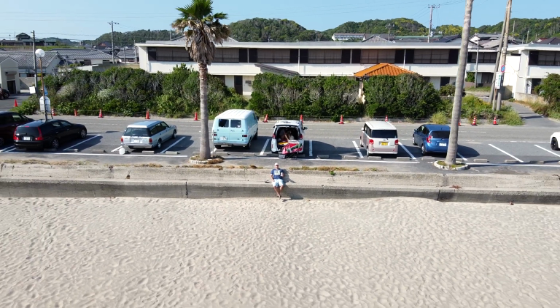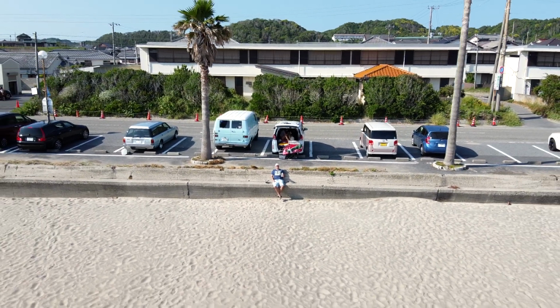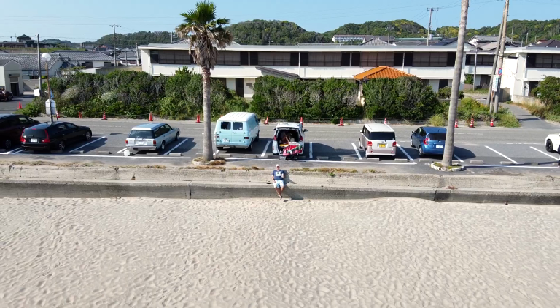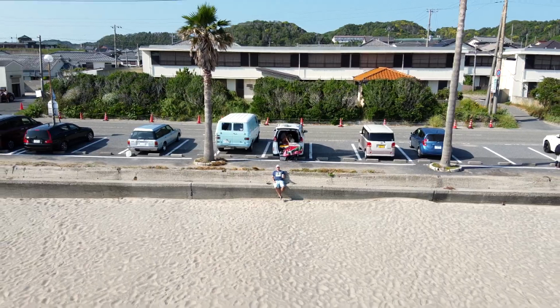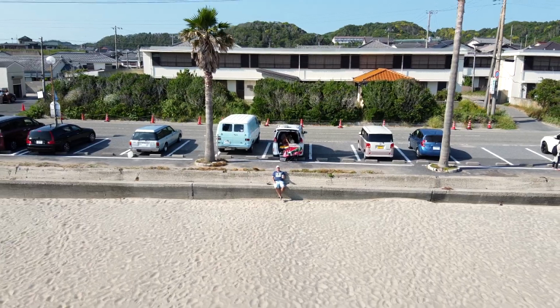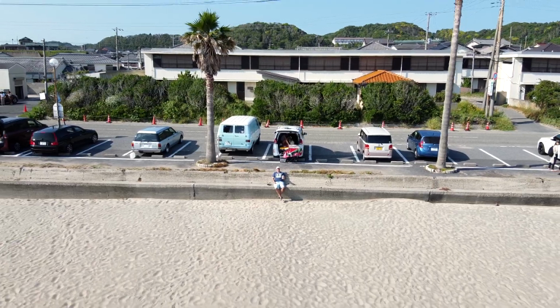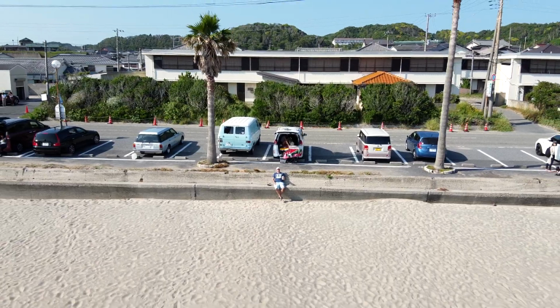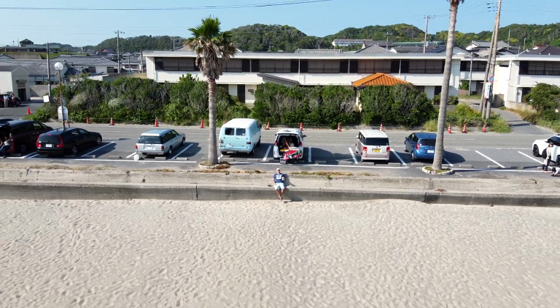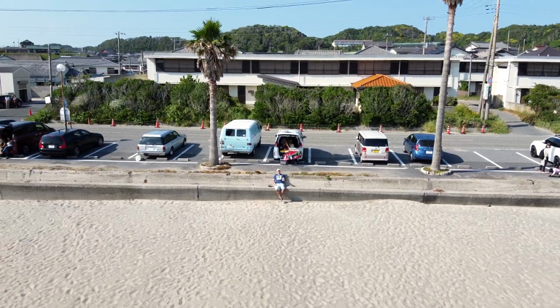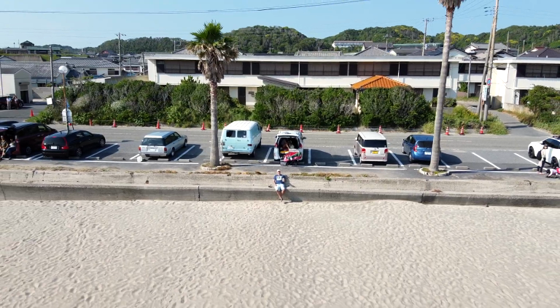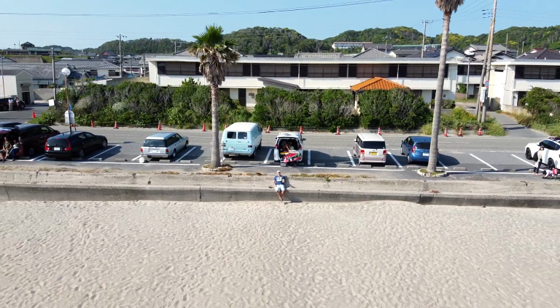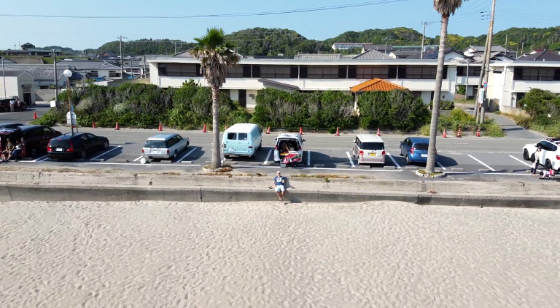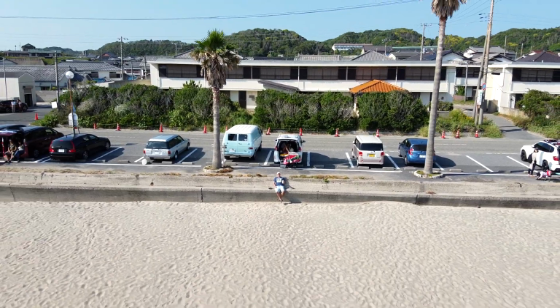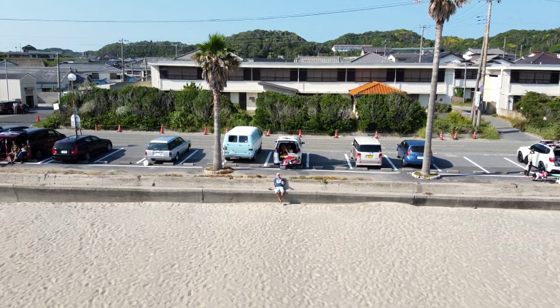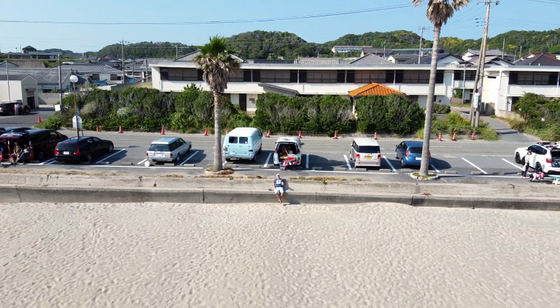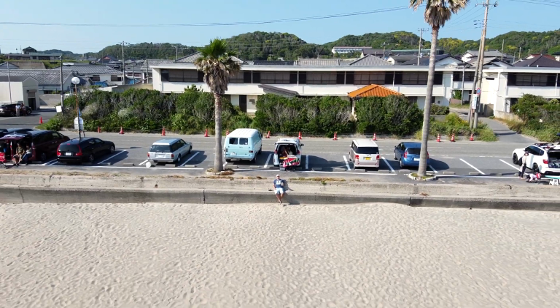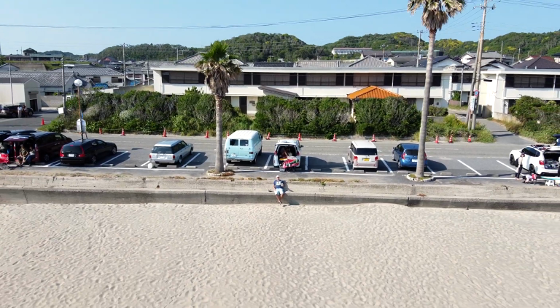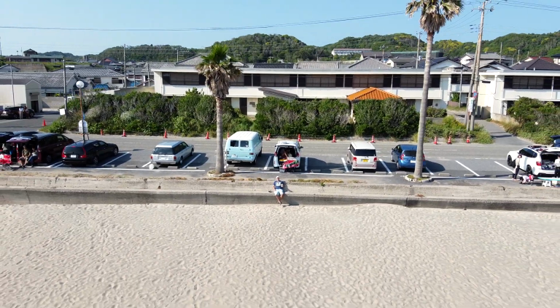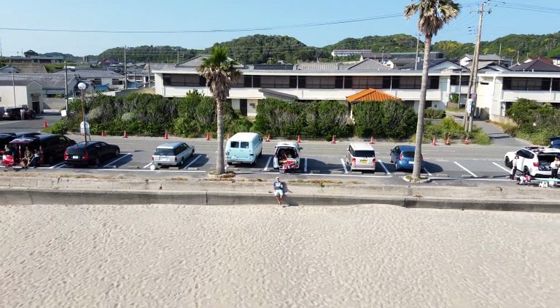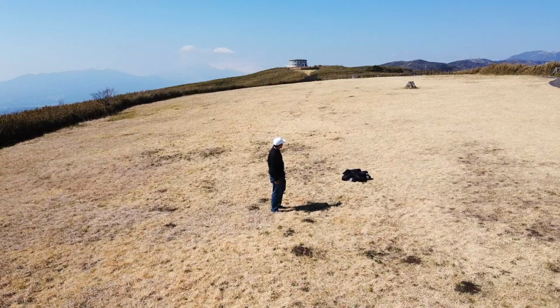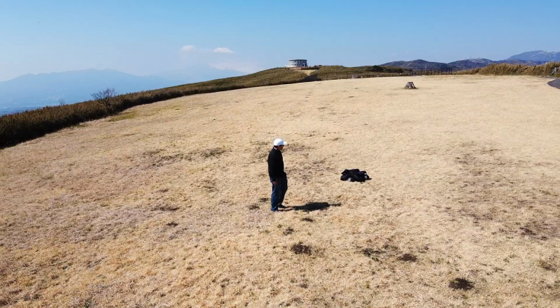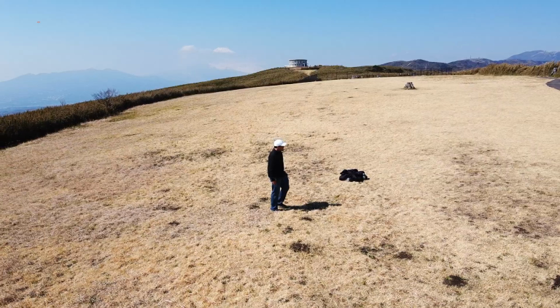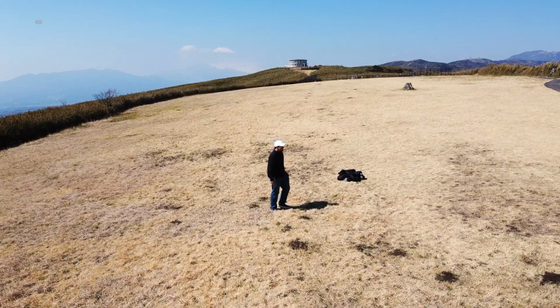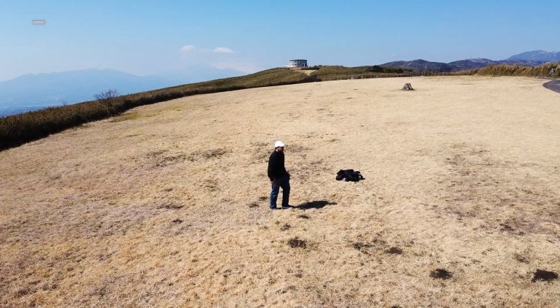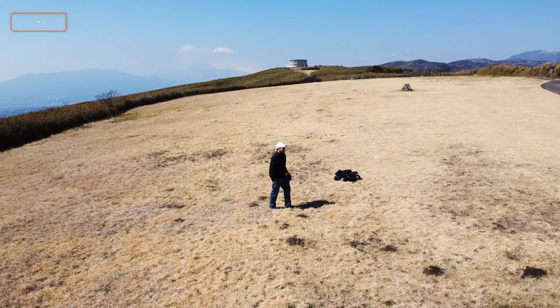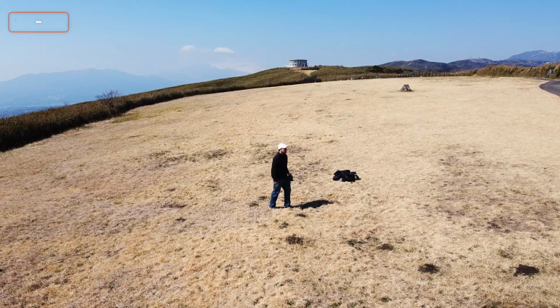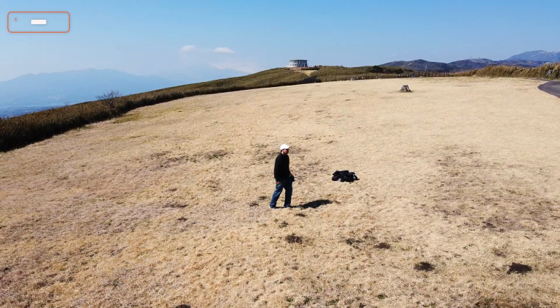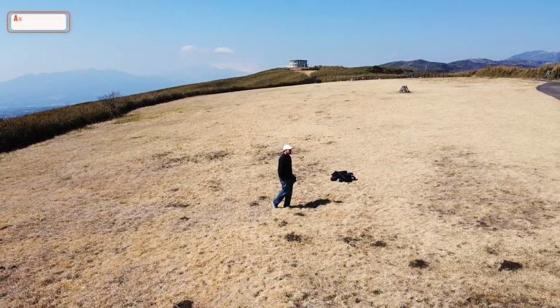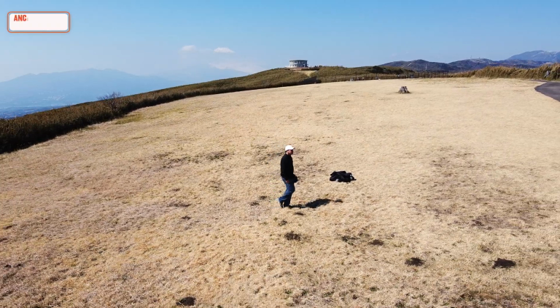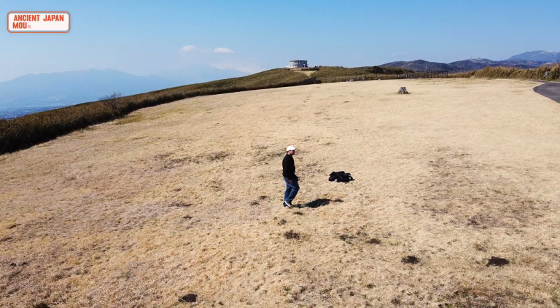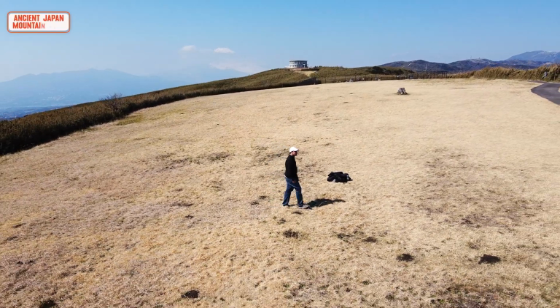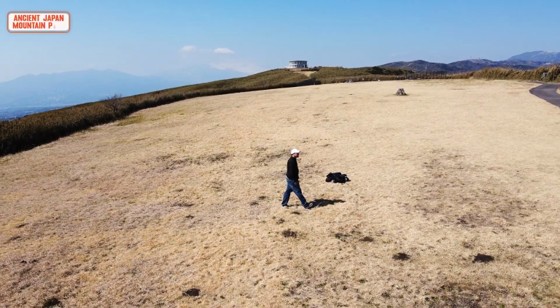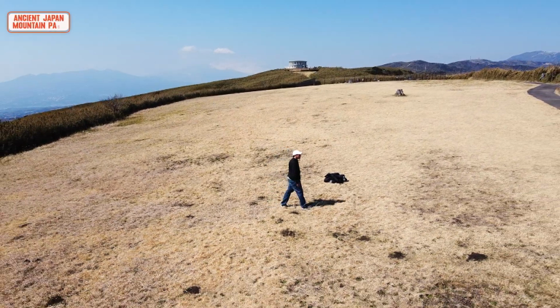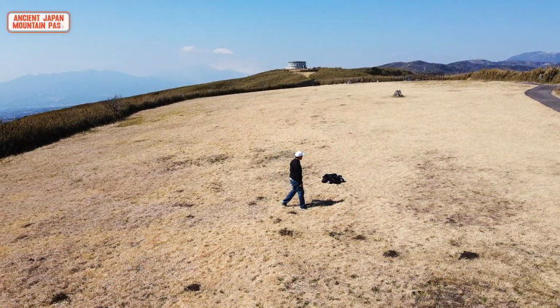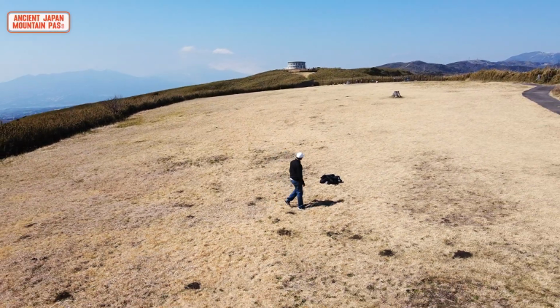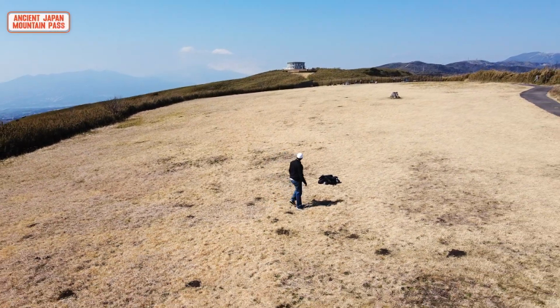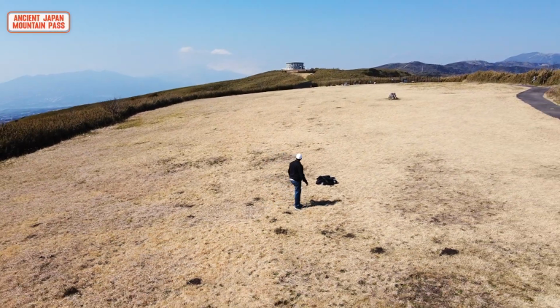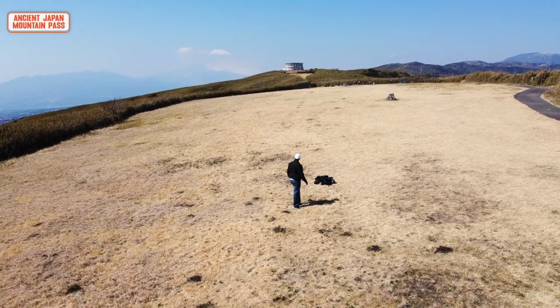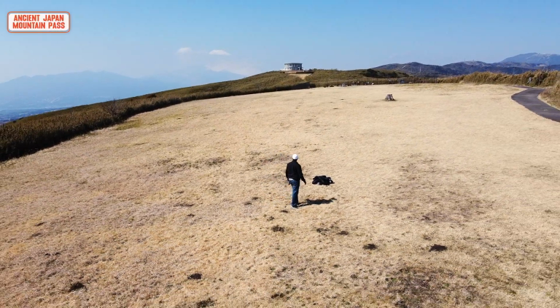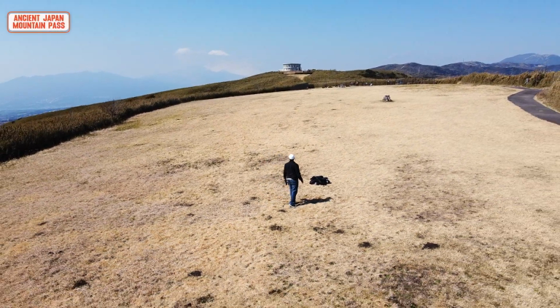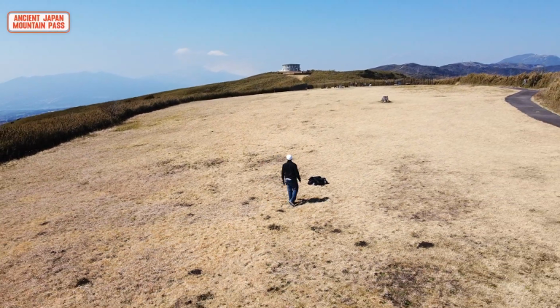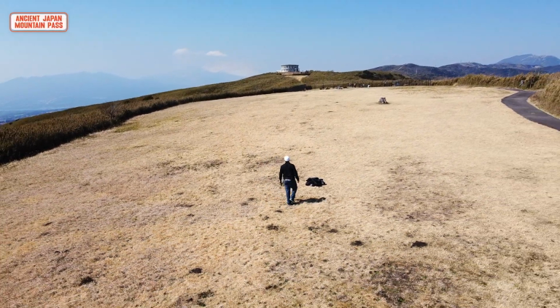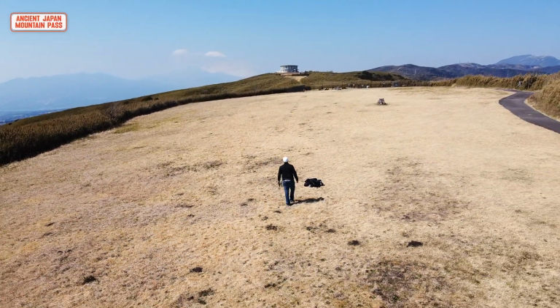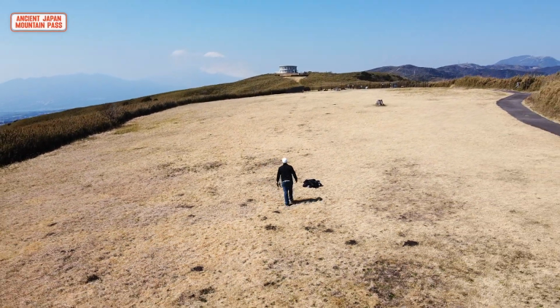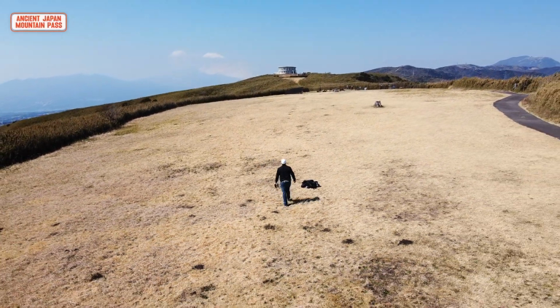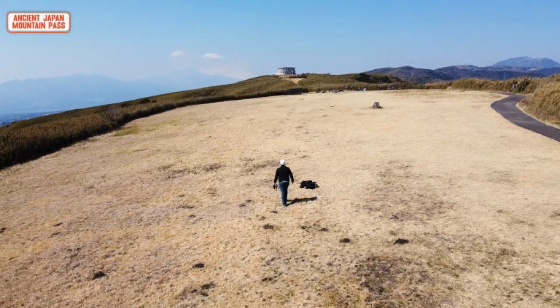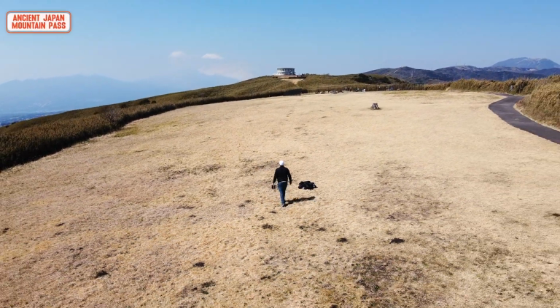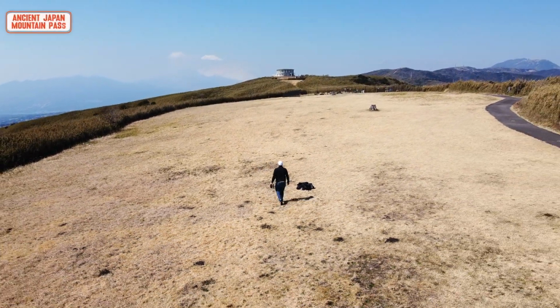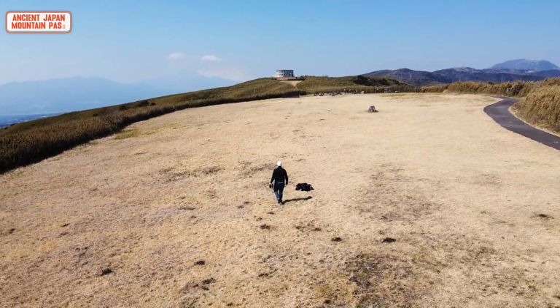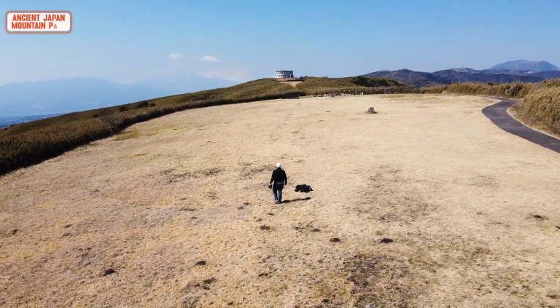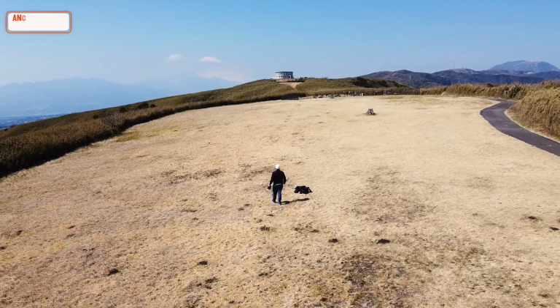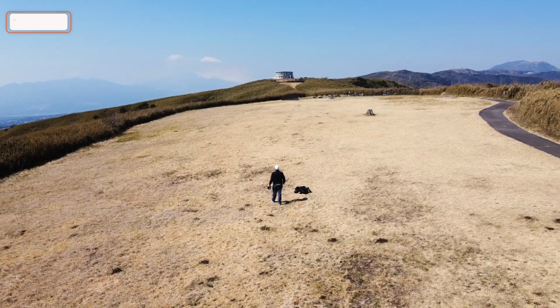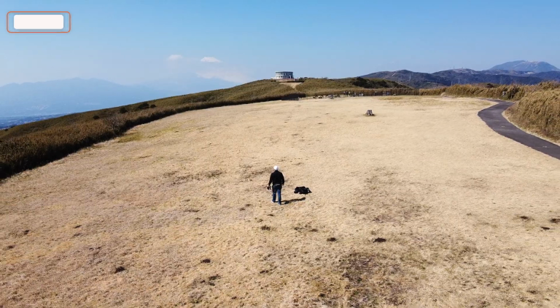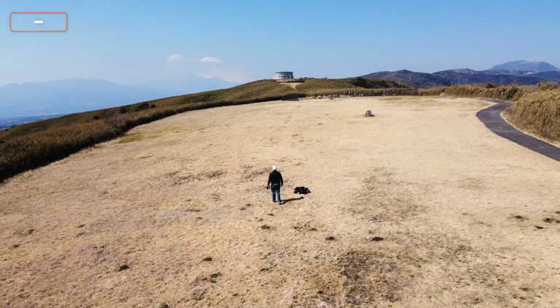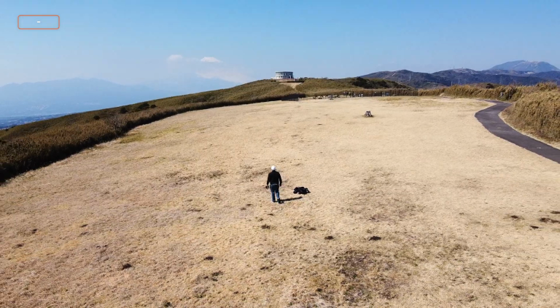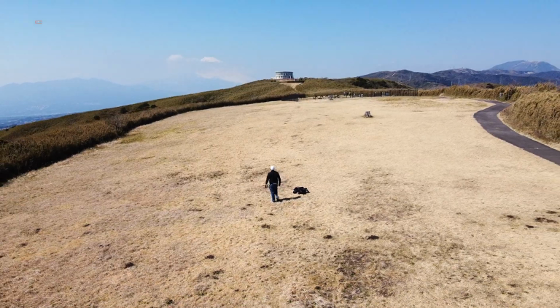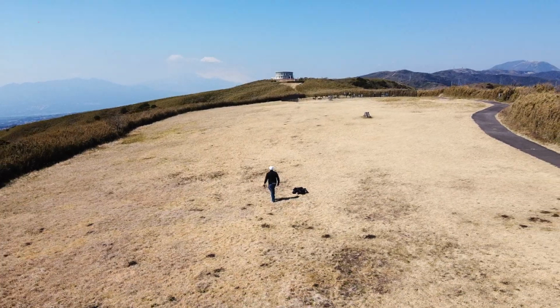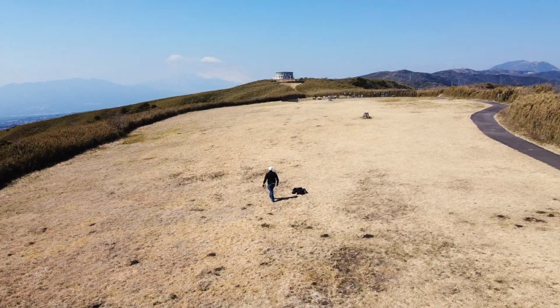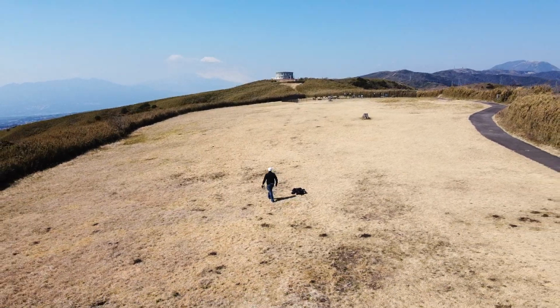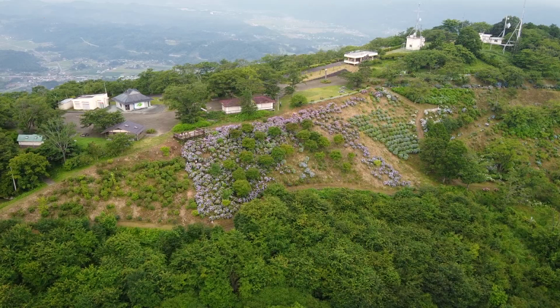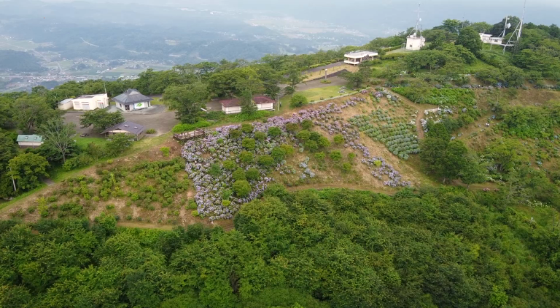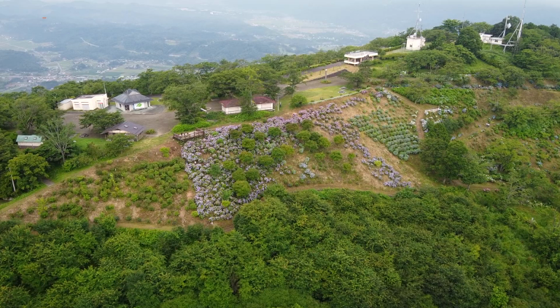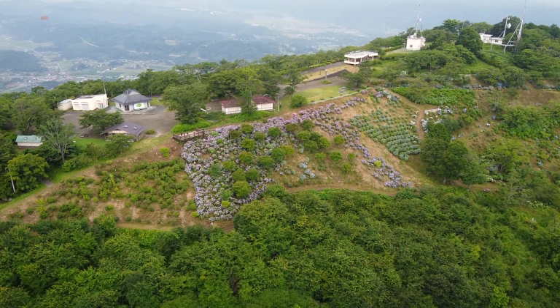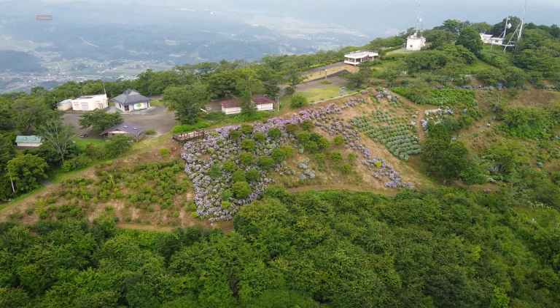Flying drones in Japan is a lot of fun. There's just a whole other world up there that you see that you just don't get to see on the ground.